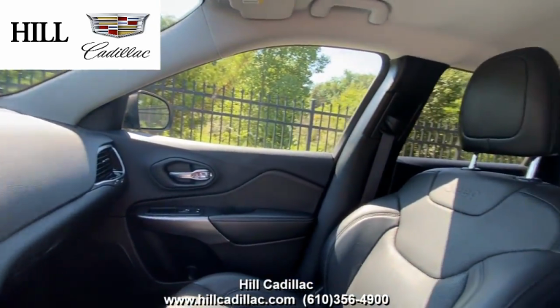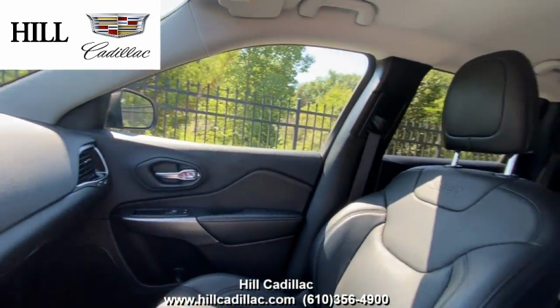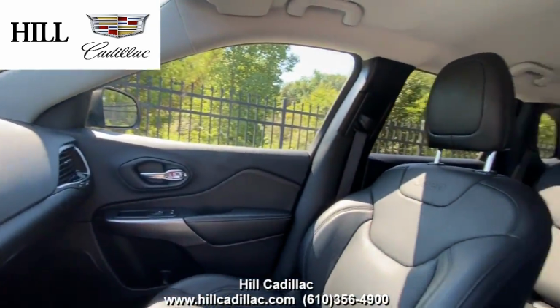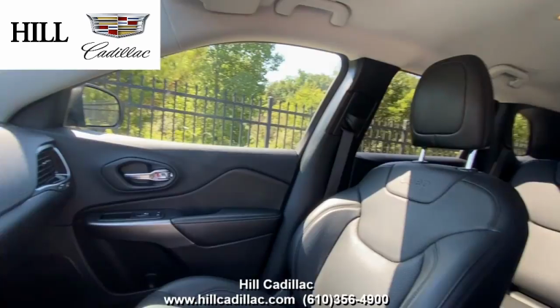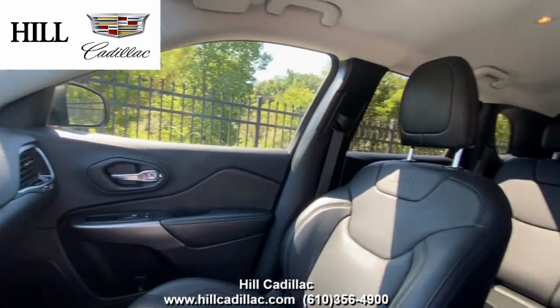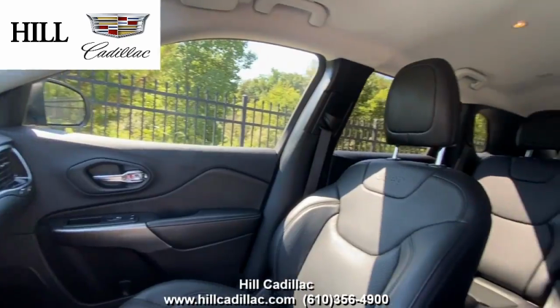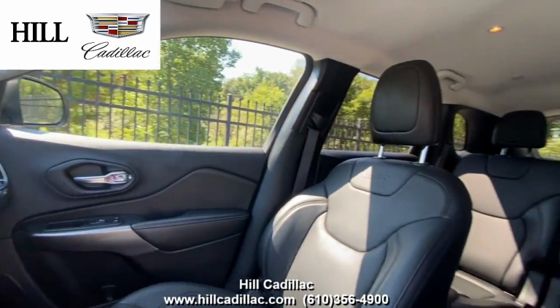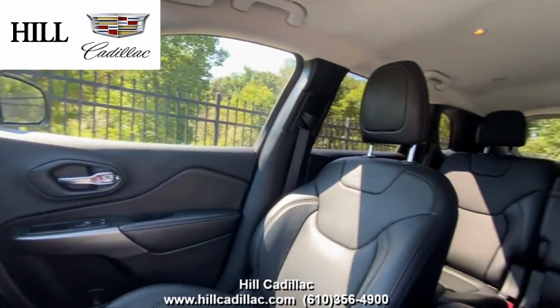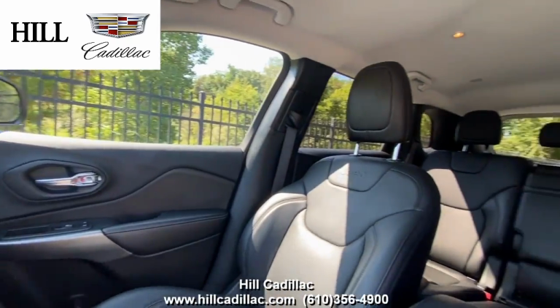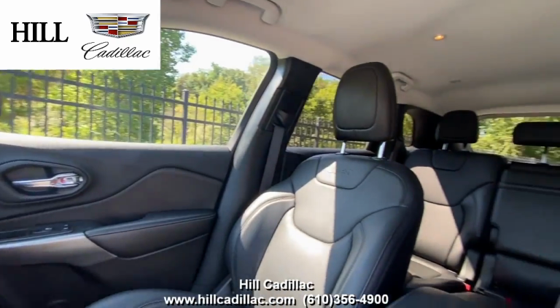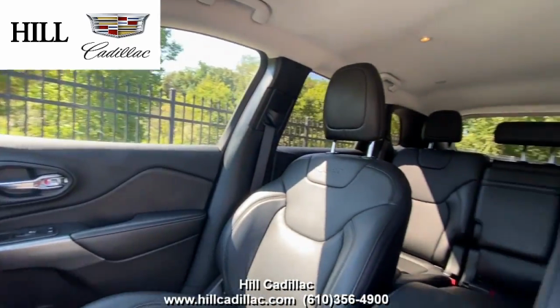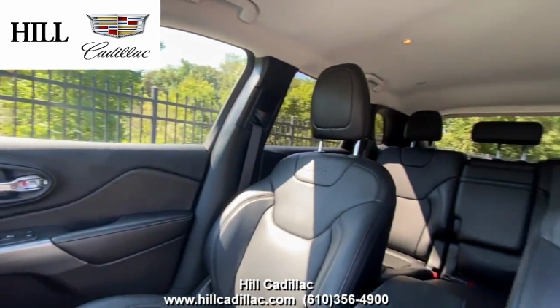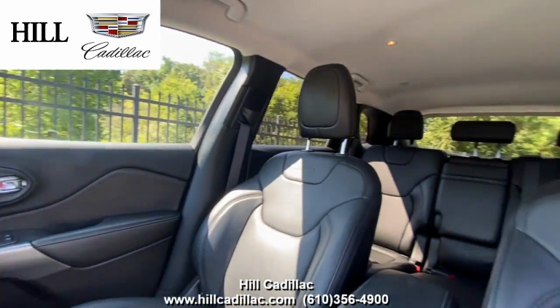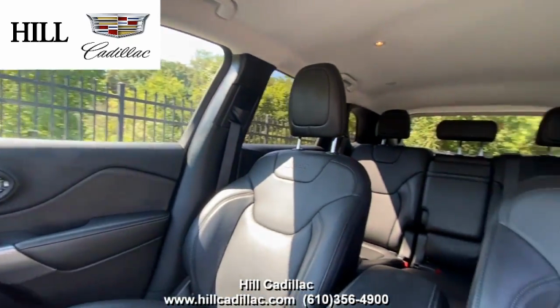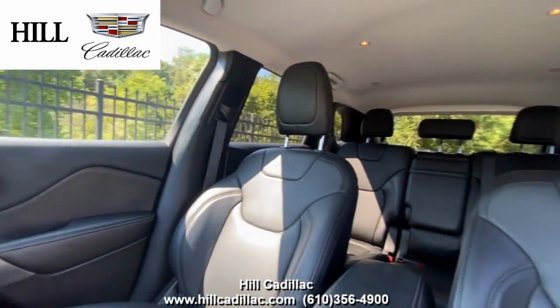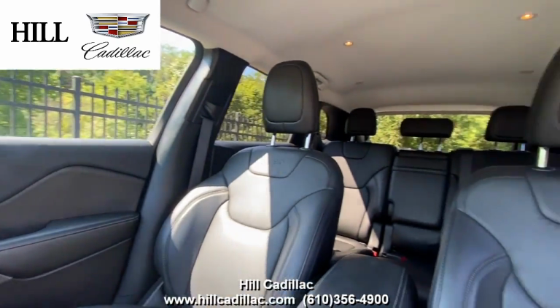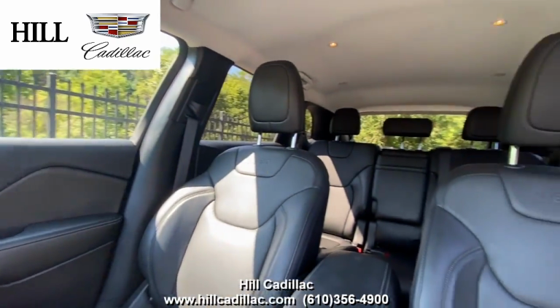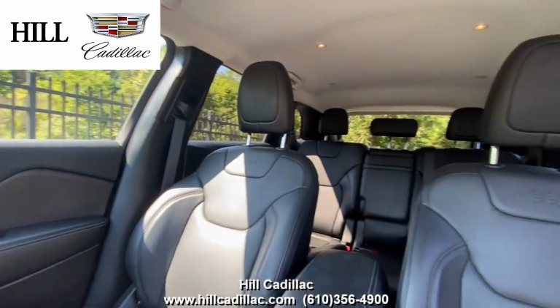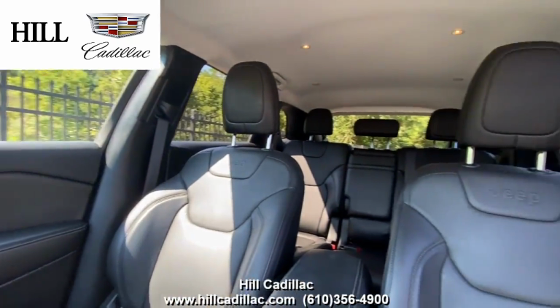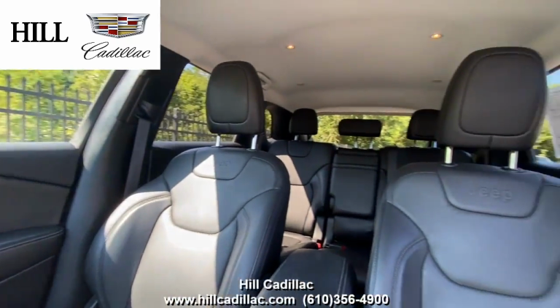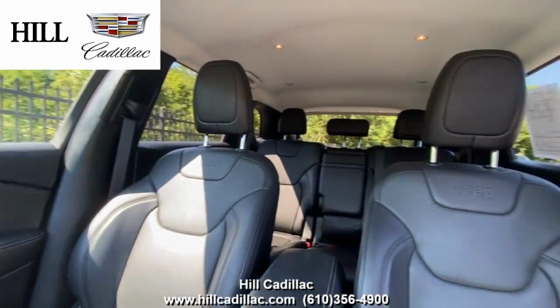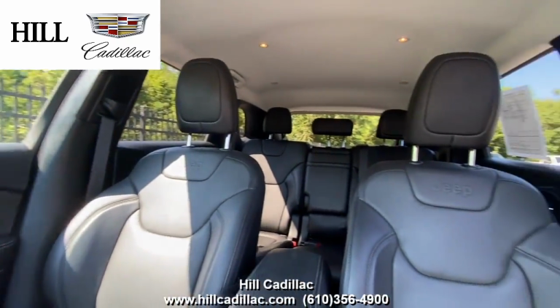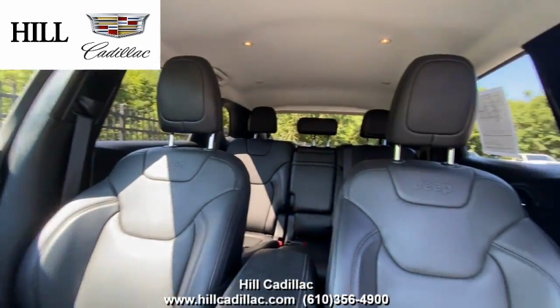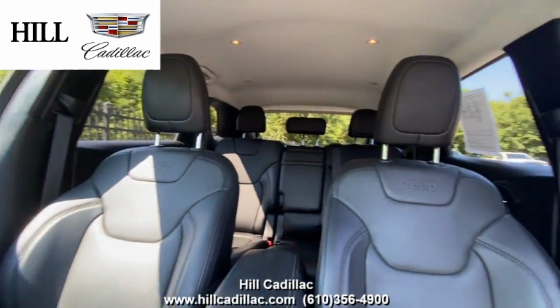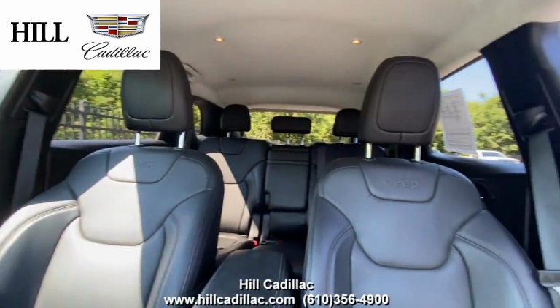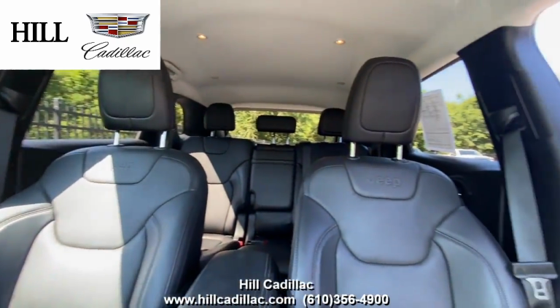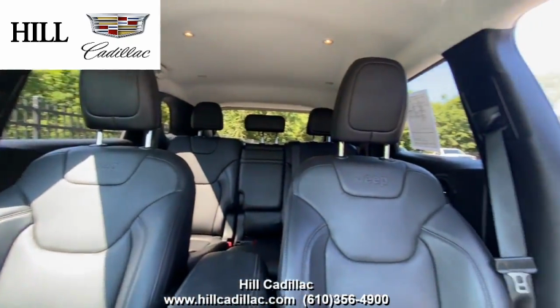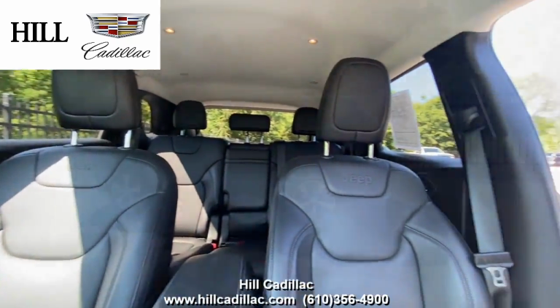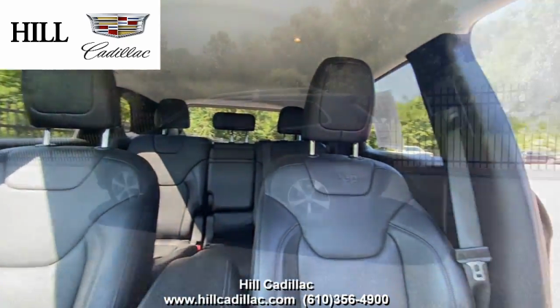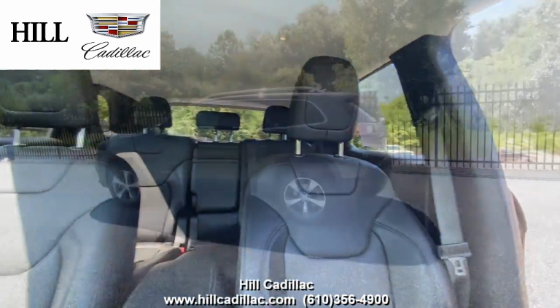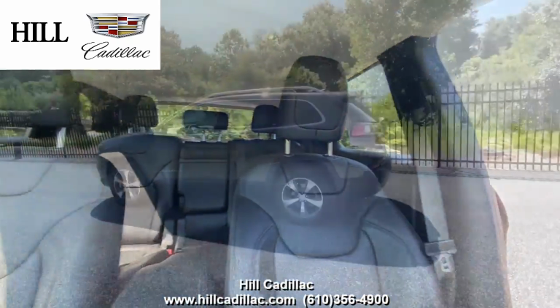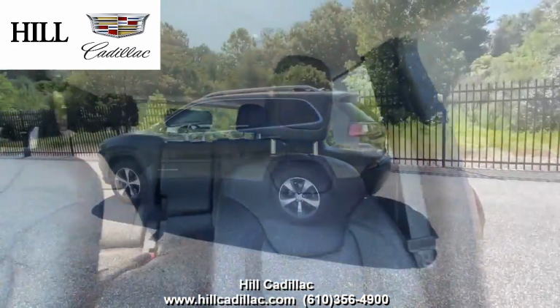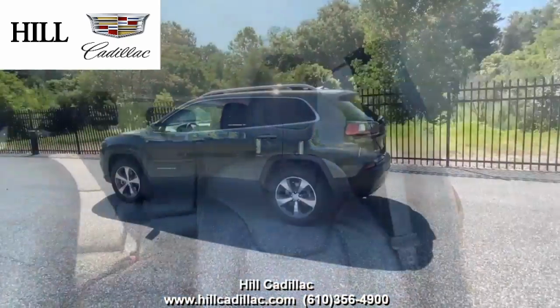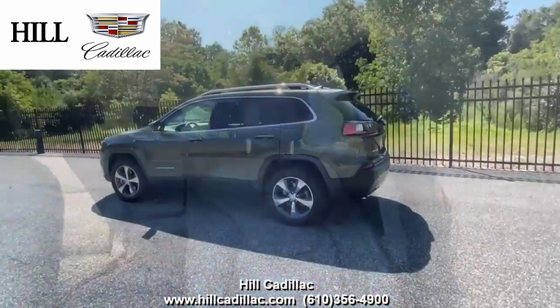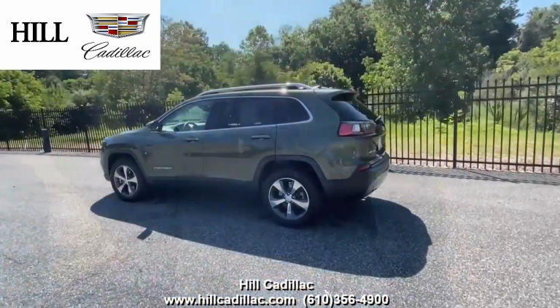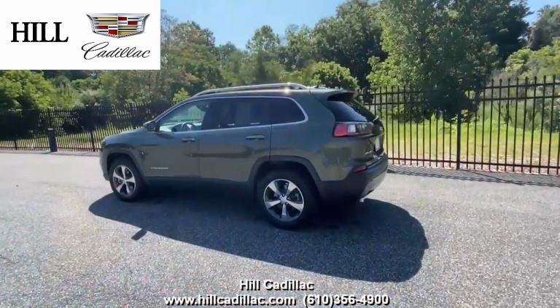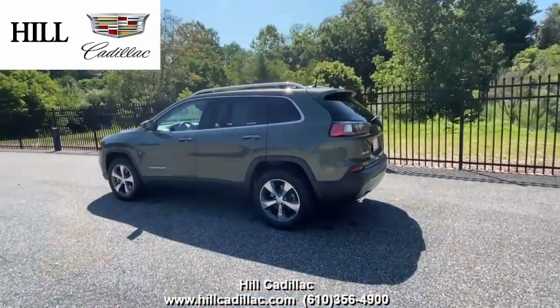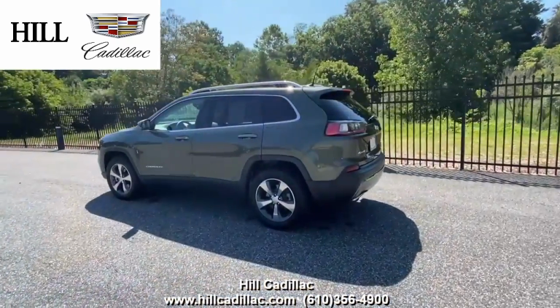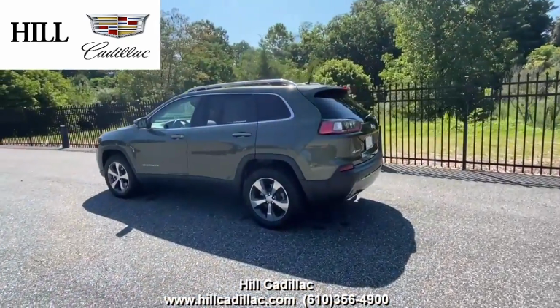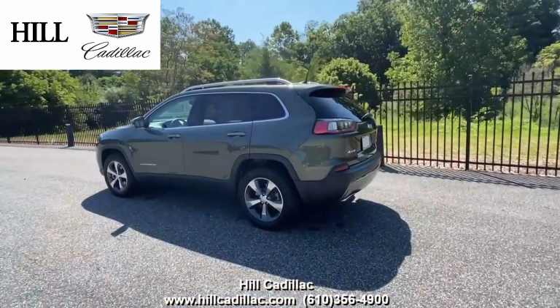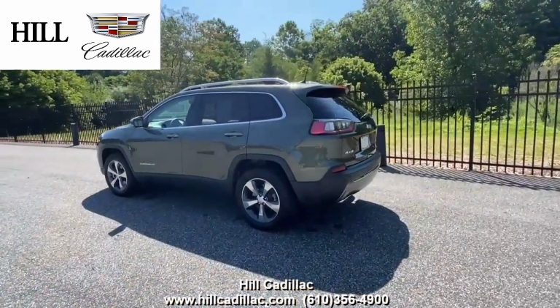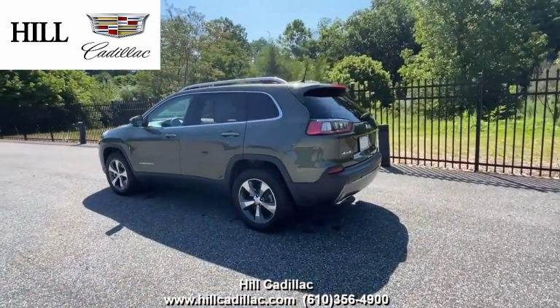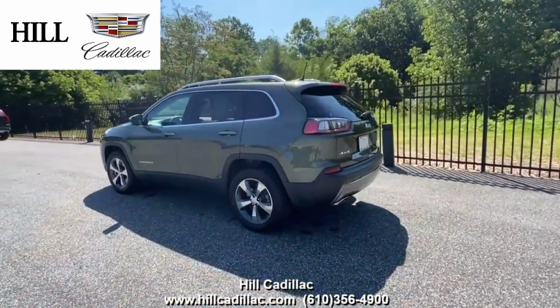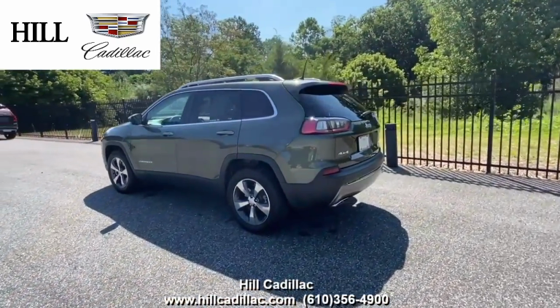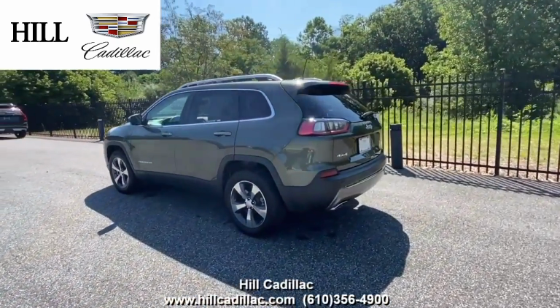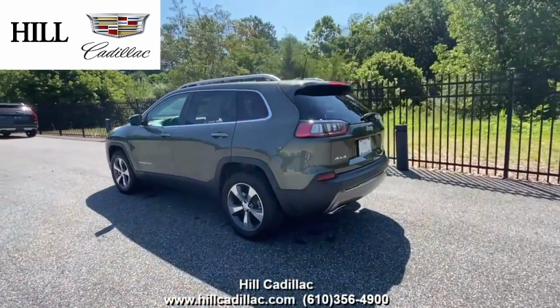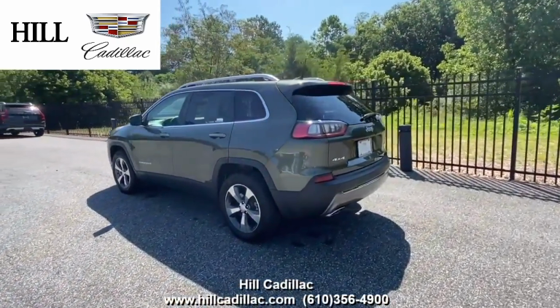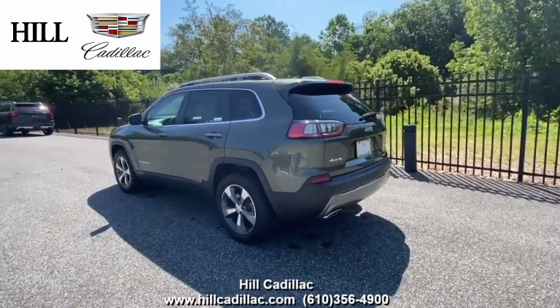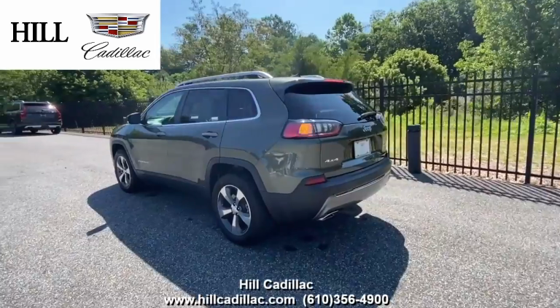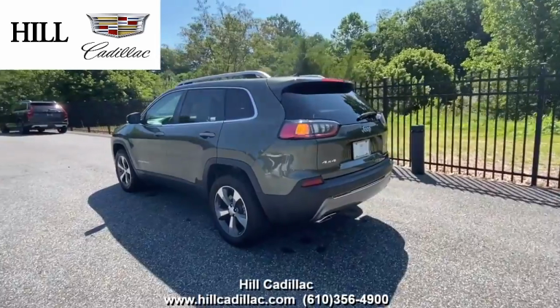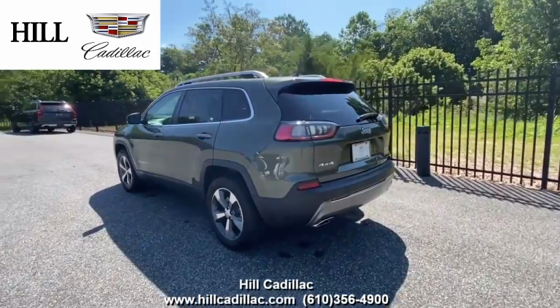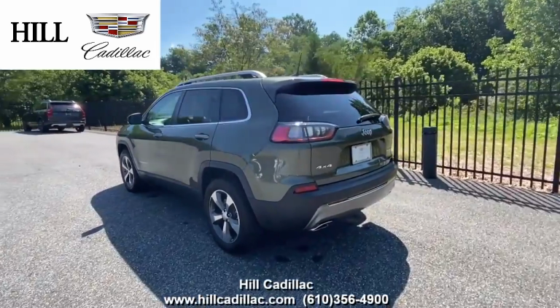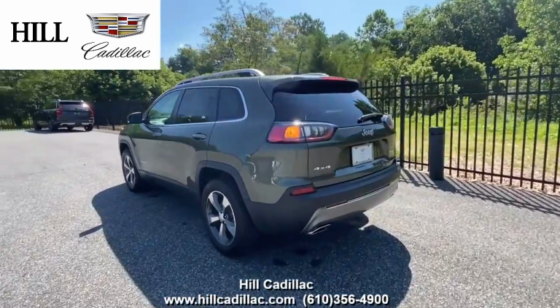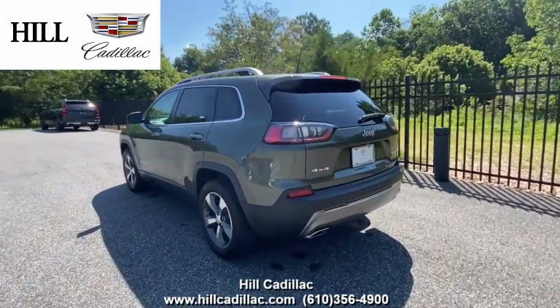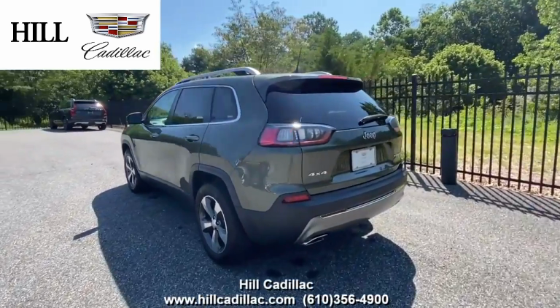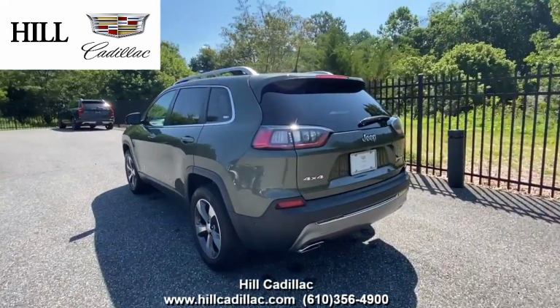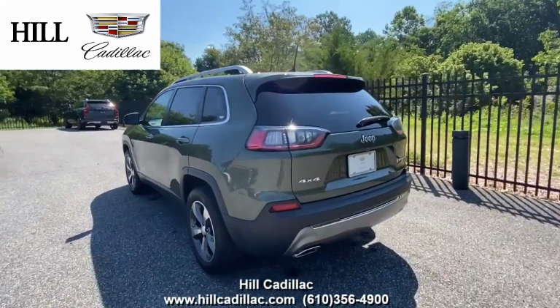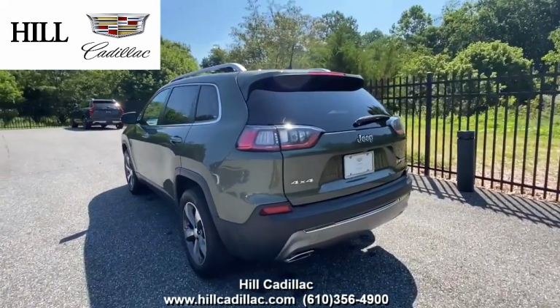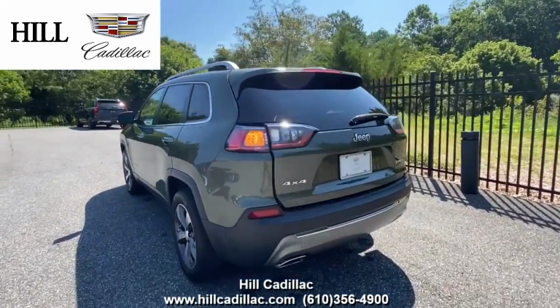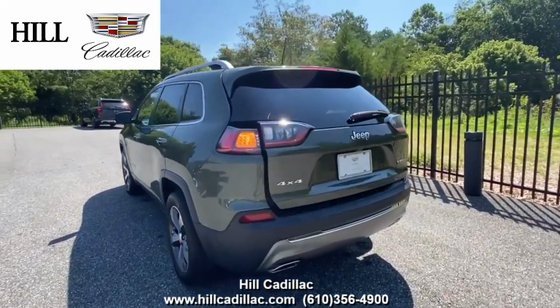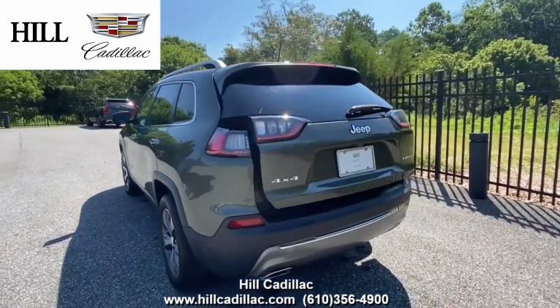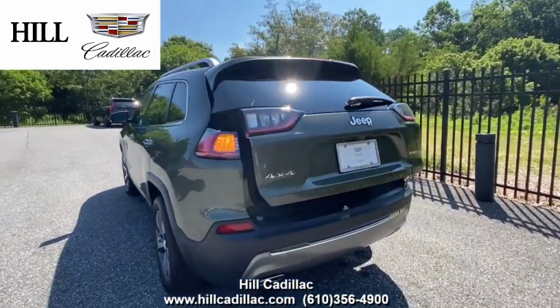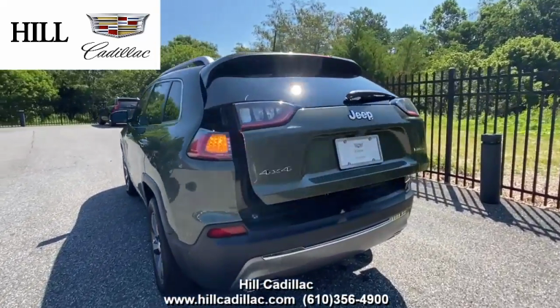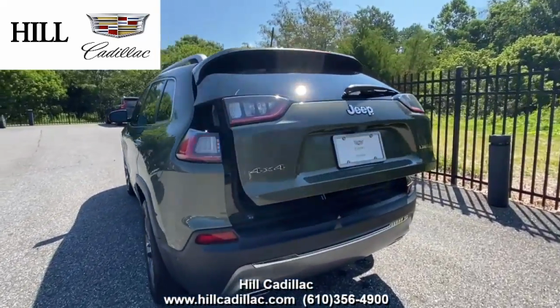On the inside, it has black leather seats. This car has a heated steering wheel, heated seats with ventilated front seats, a navigation system, and a lot more.